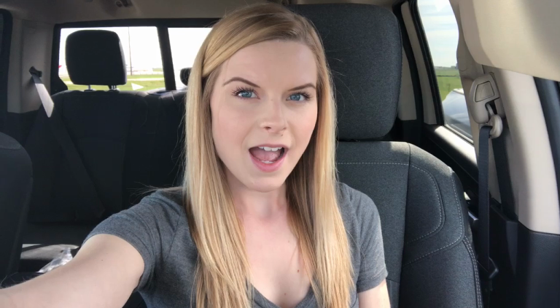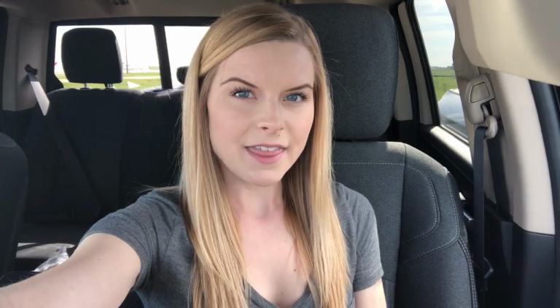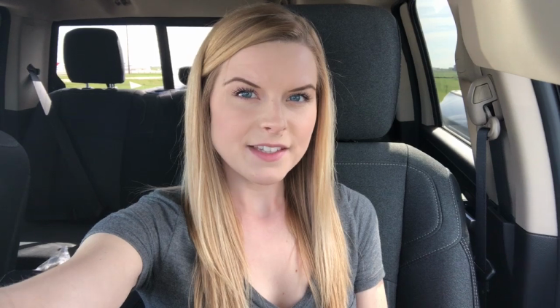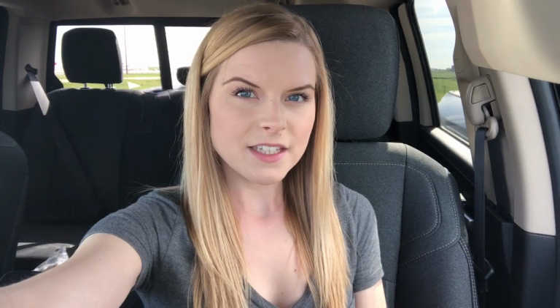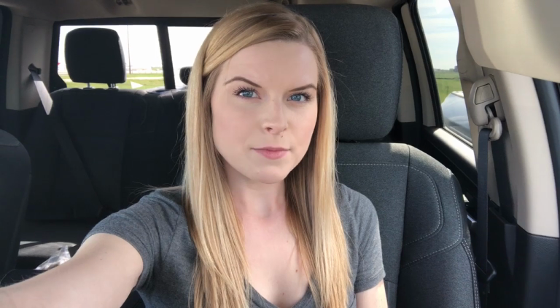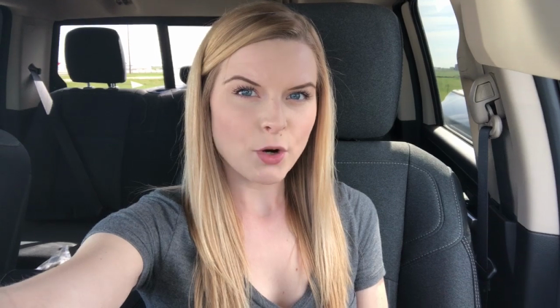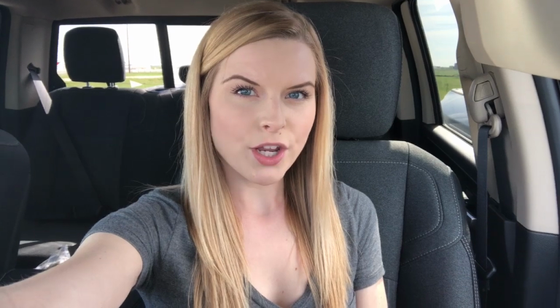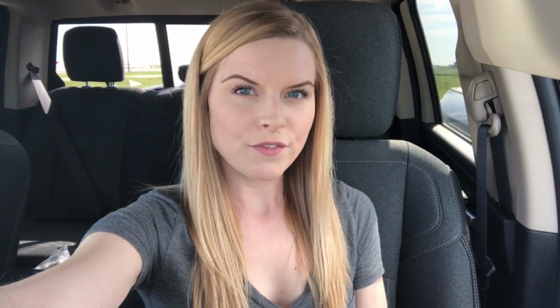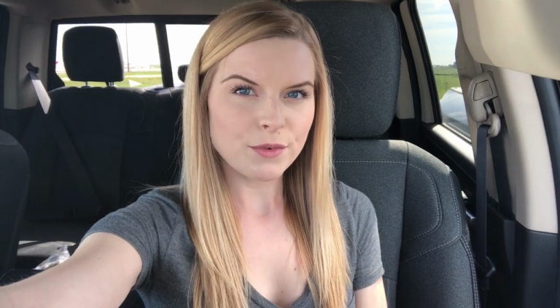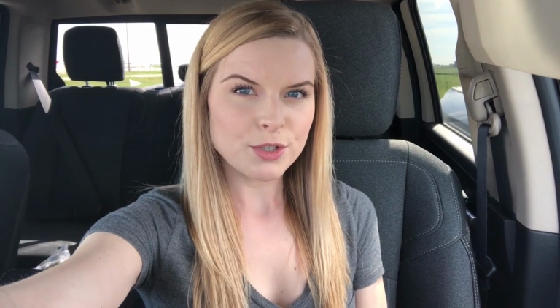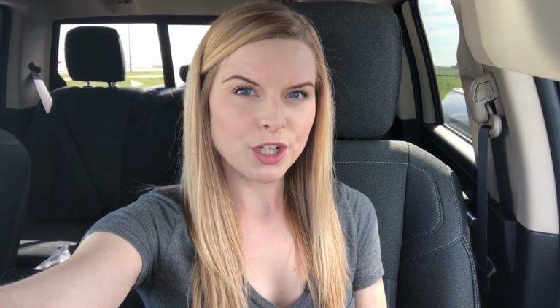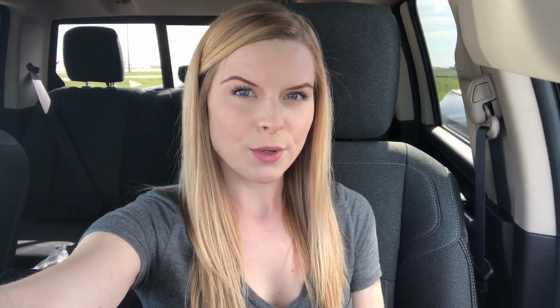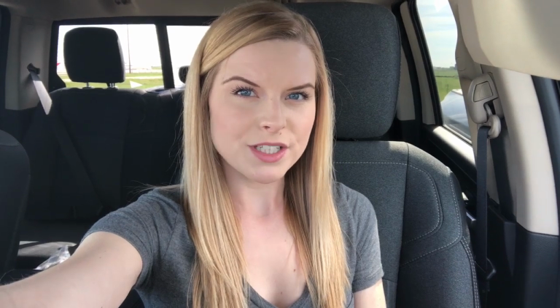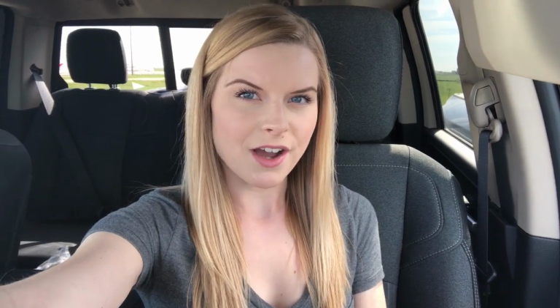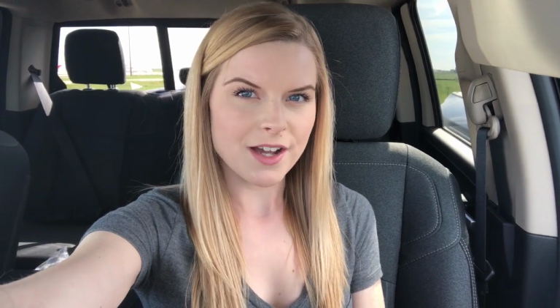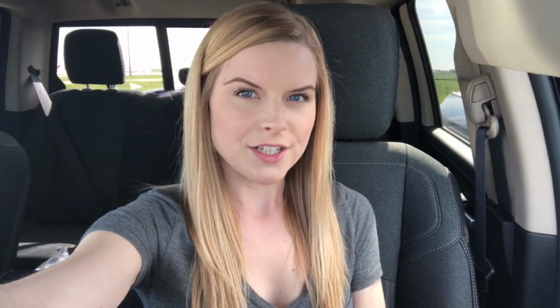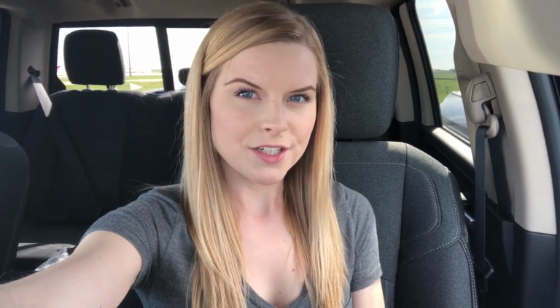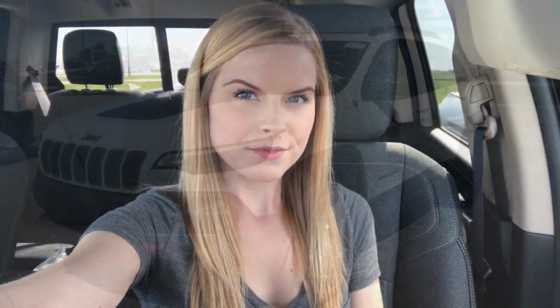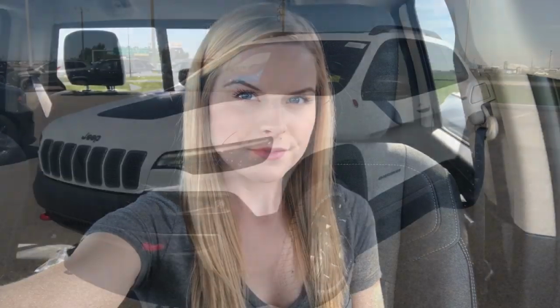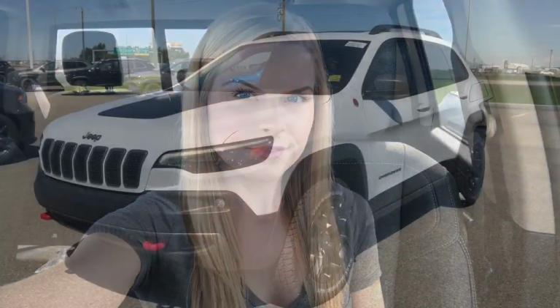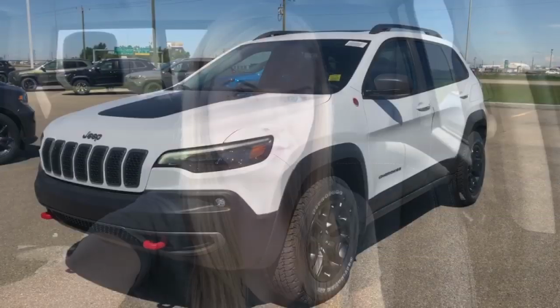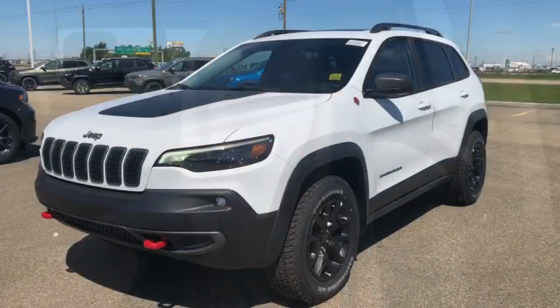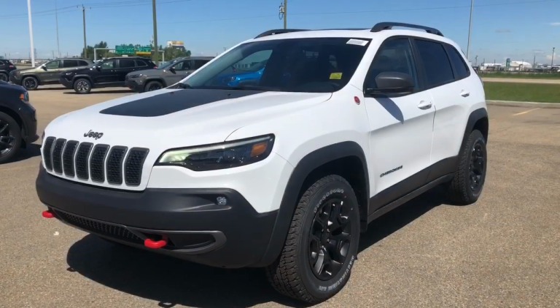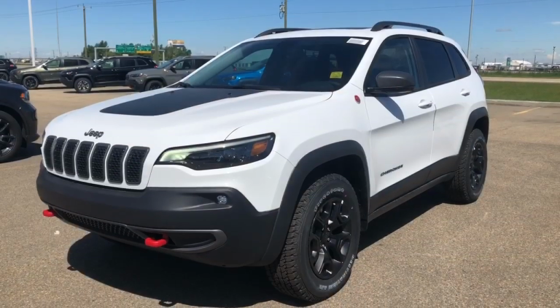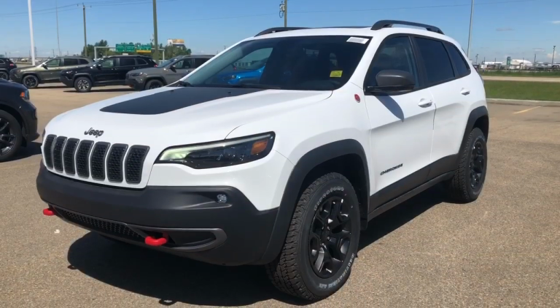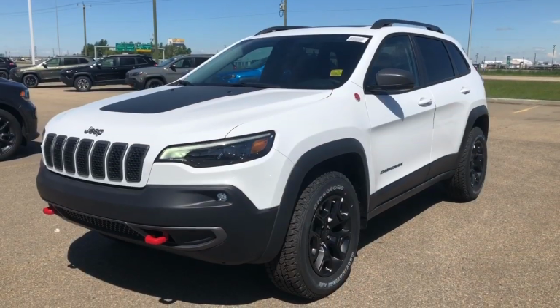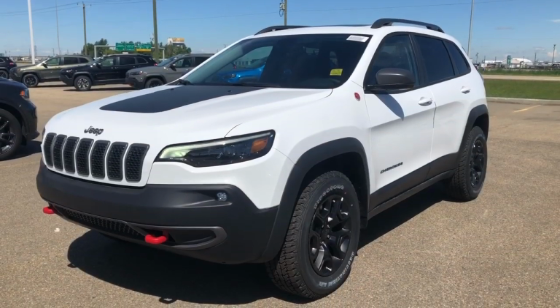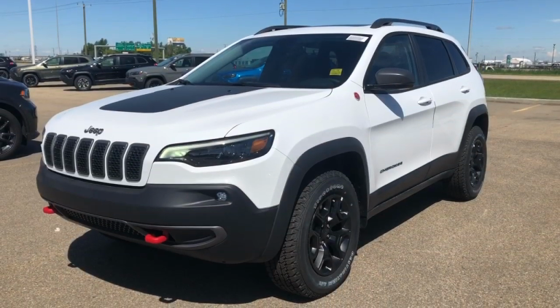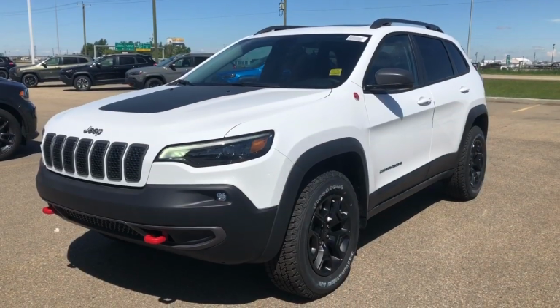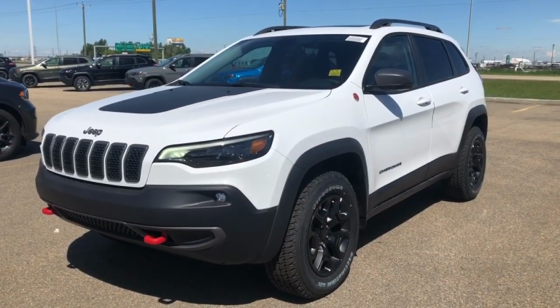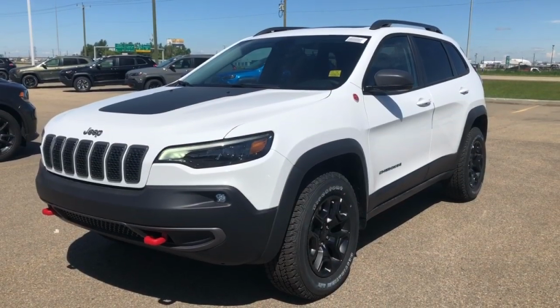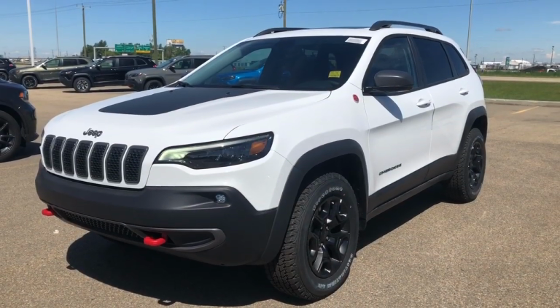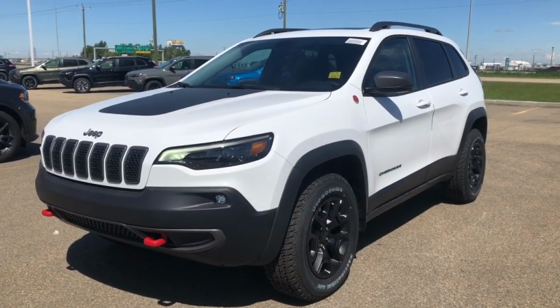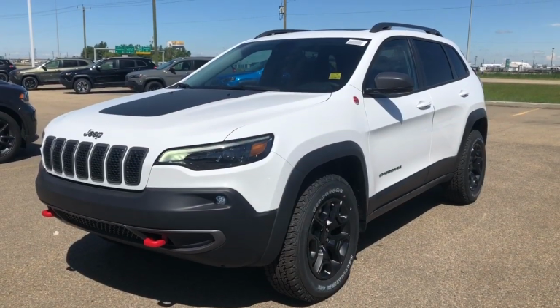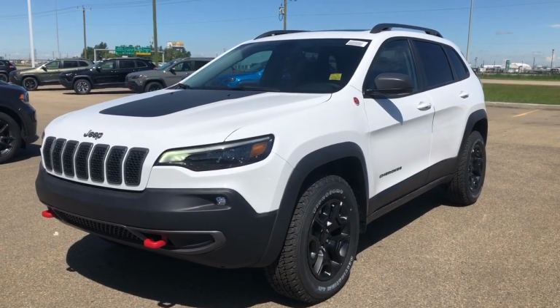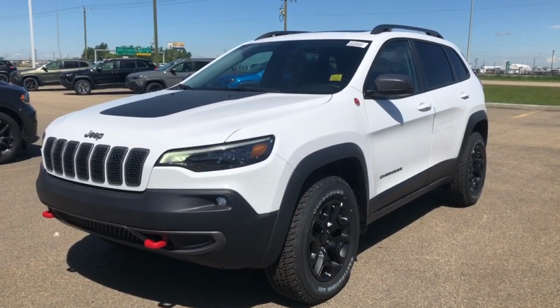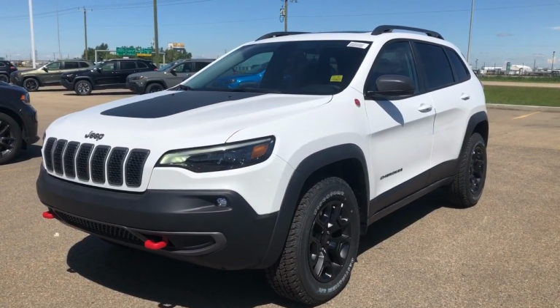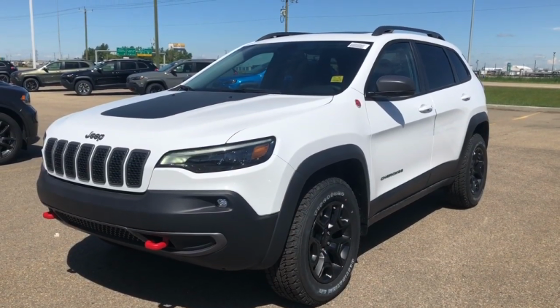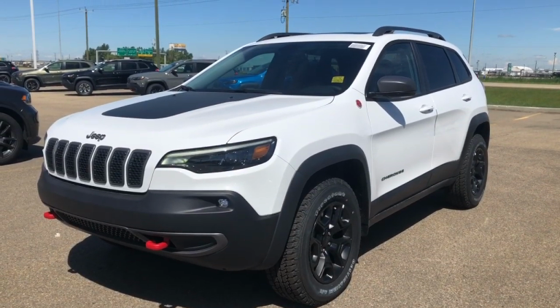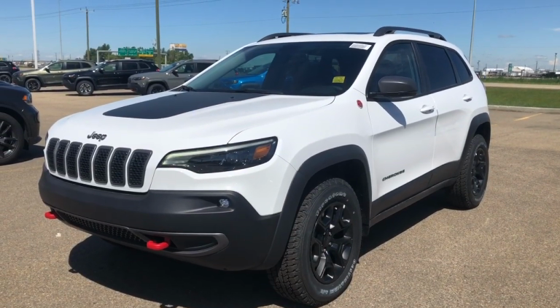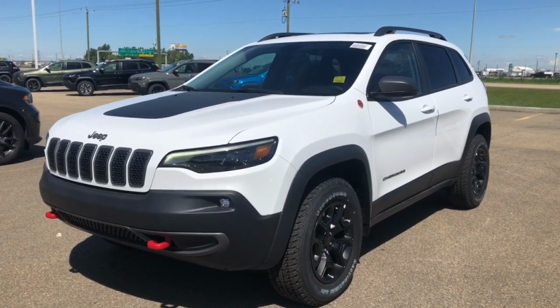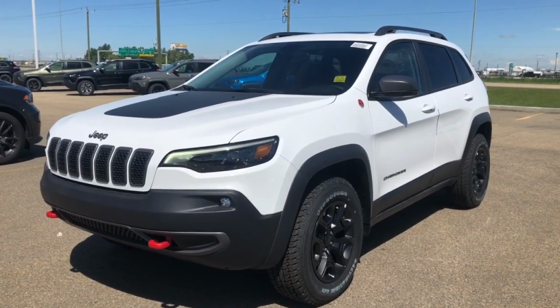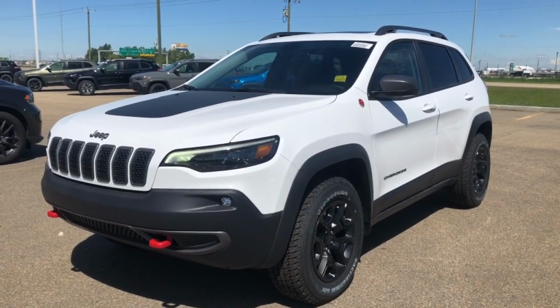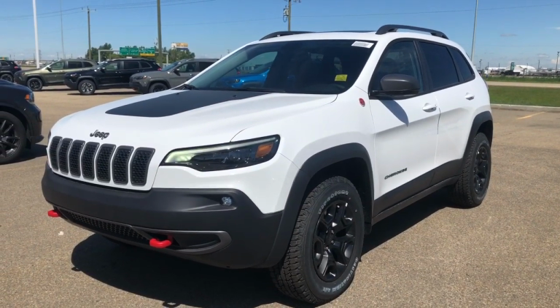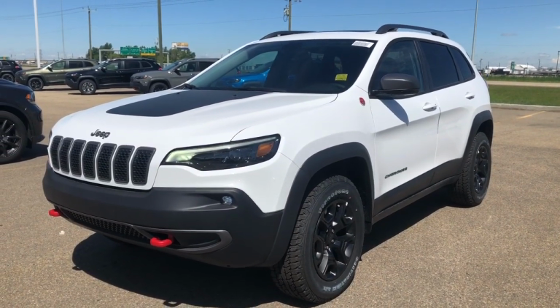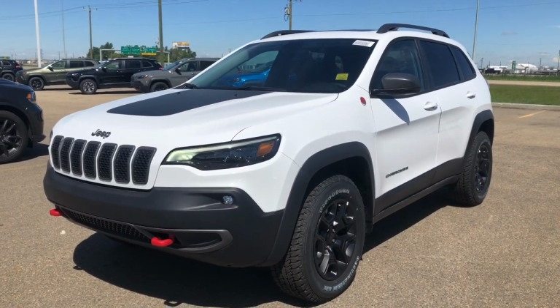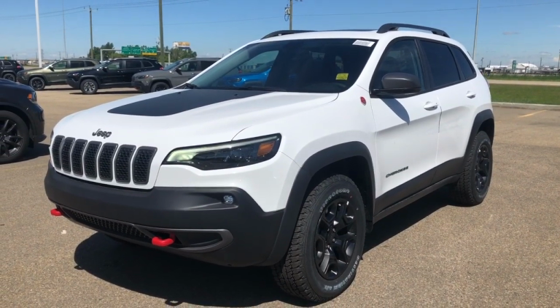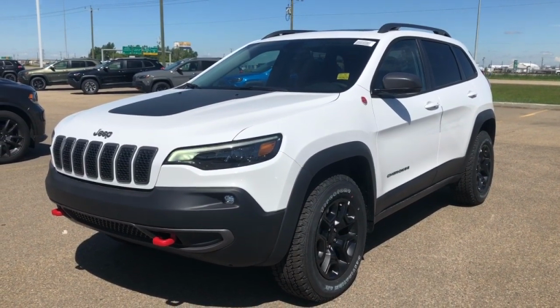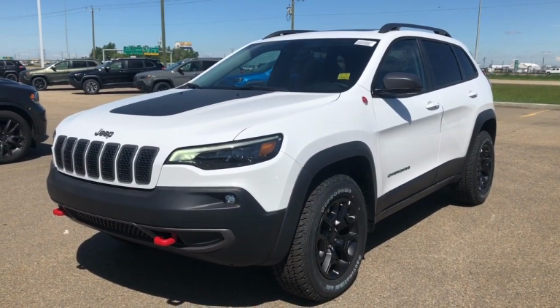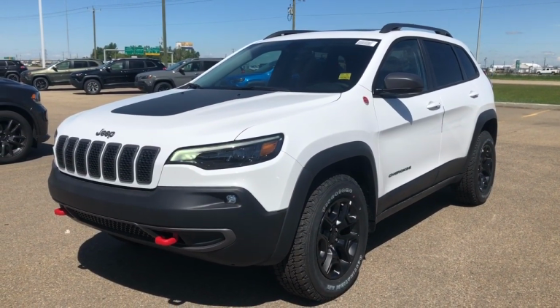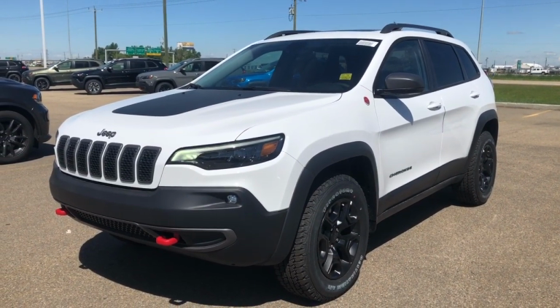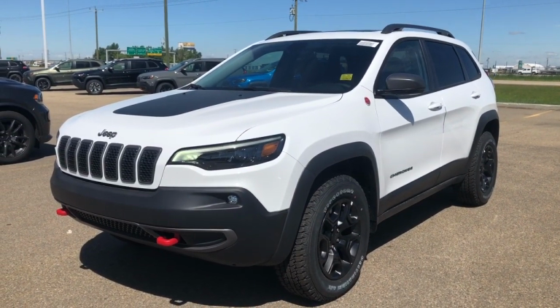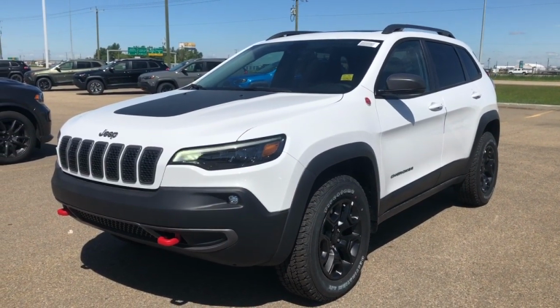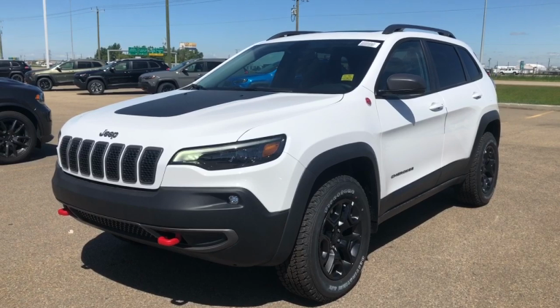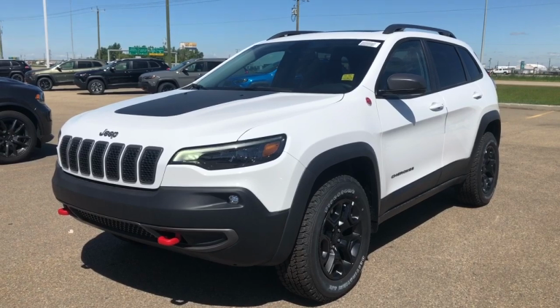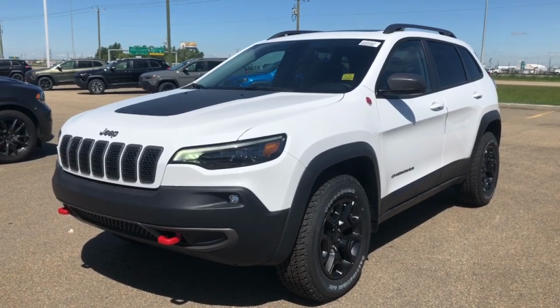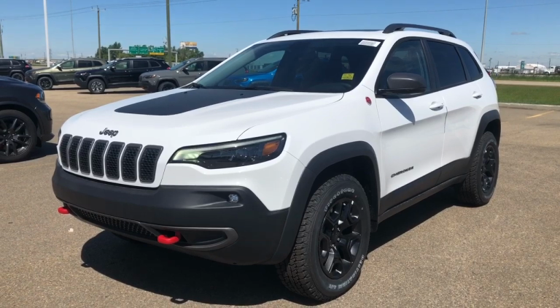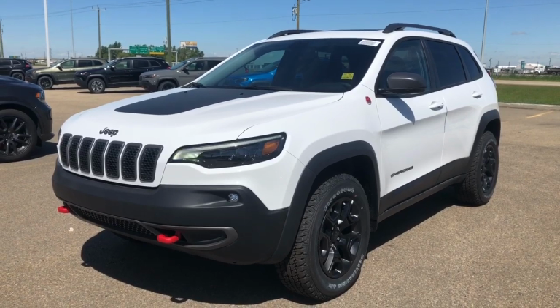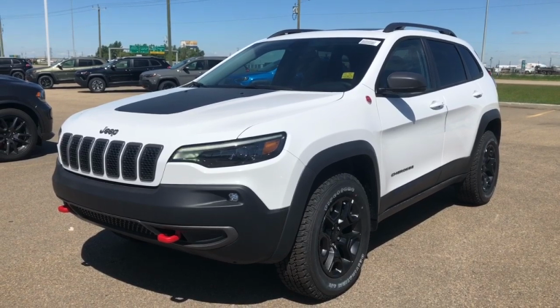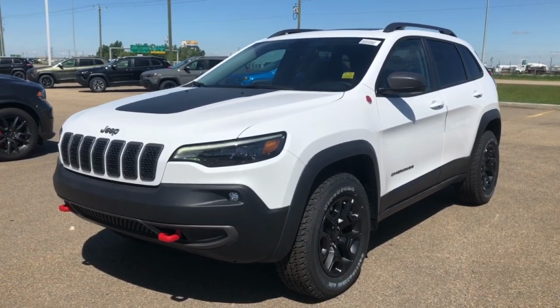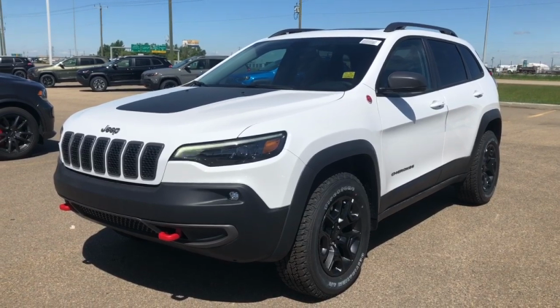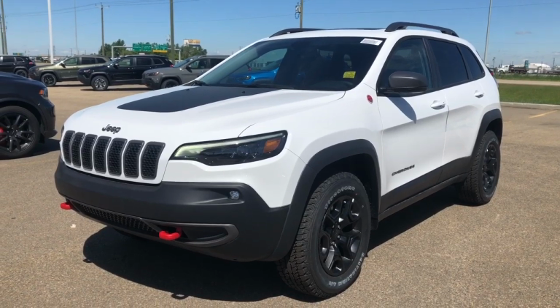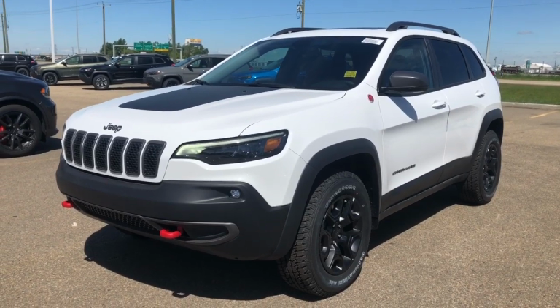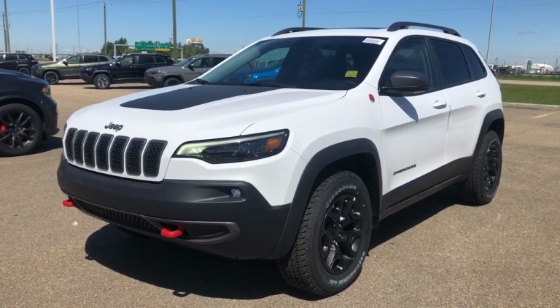Hi, this is Morgan from Sherwood Dodge. This is the 2019 Jeep Cherokee Trailhawk 4x4 in bright white.